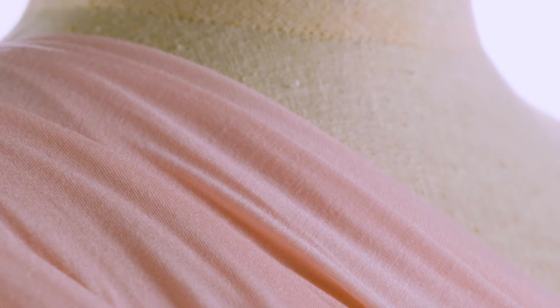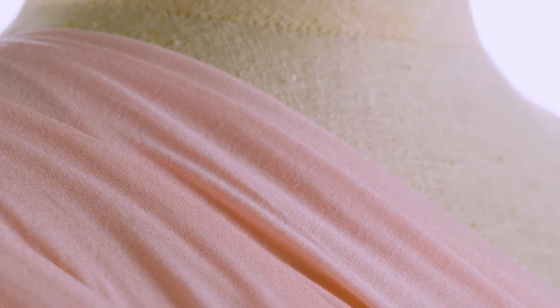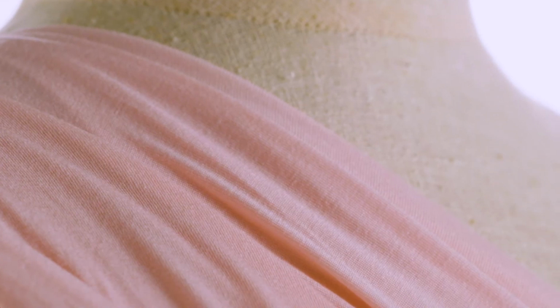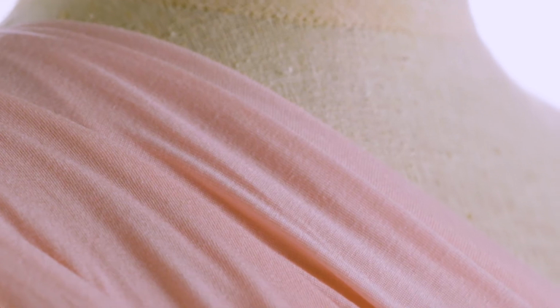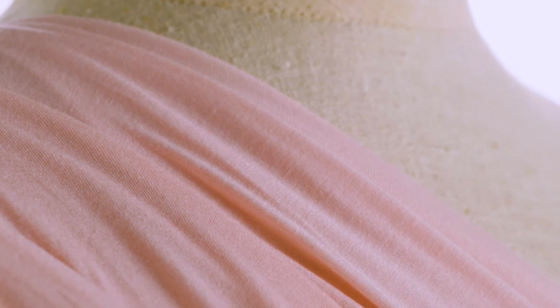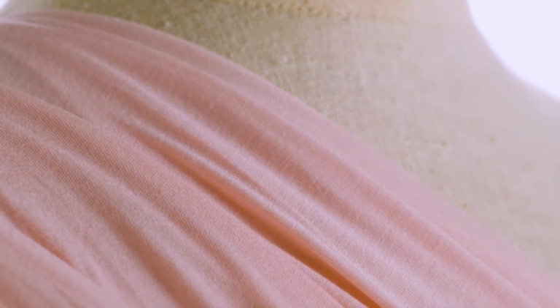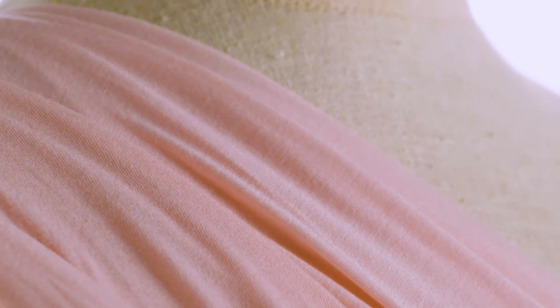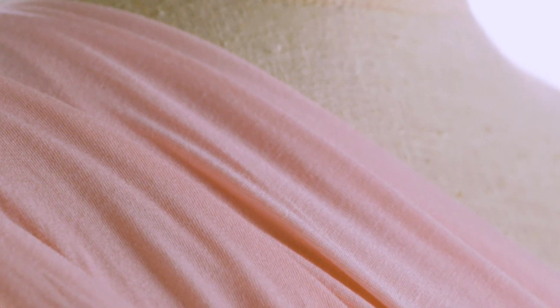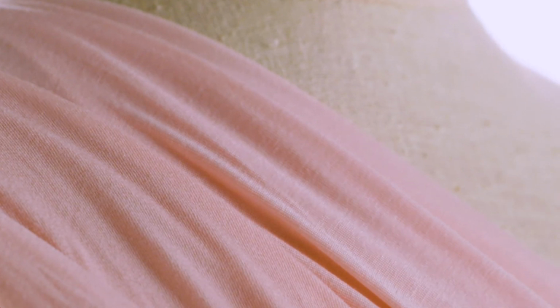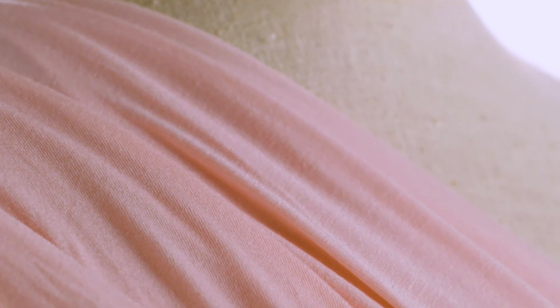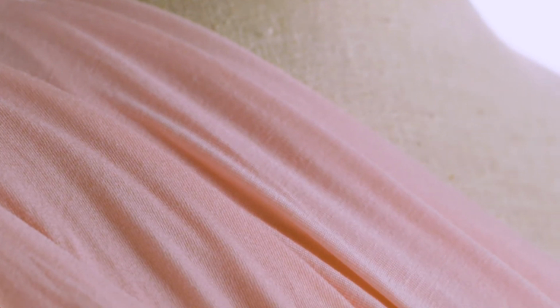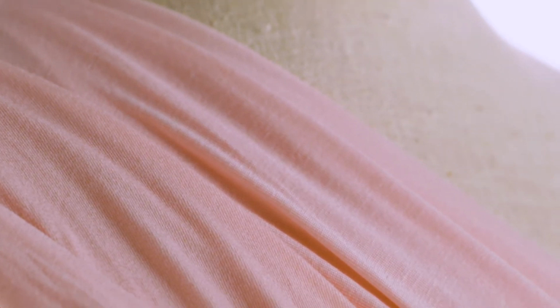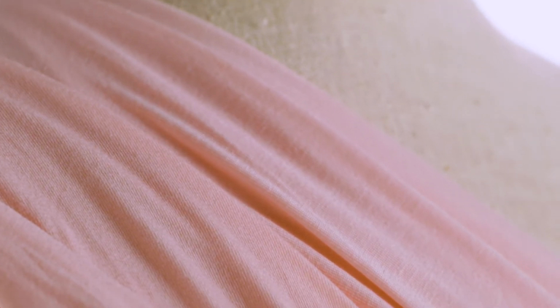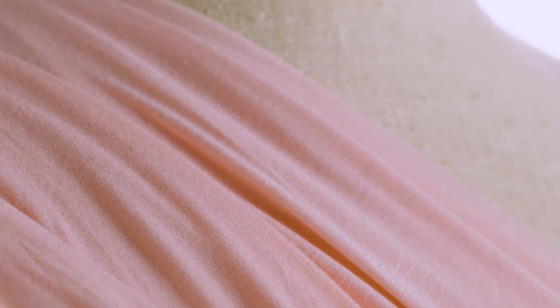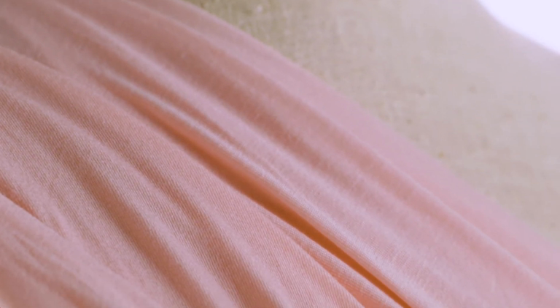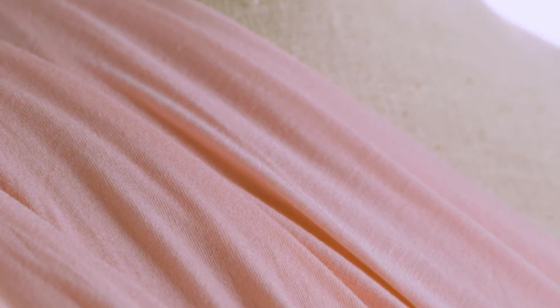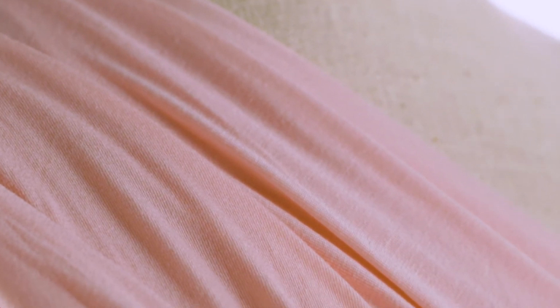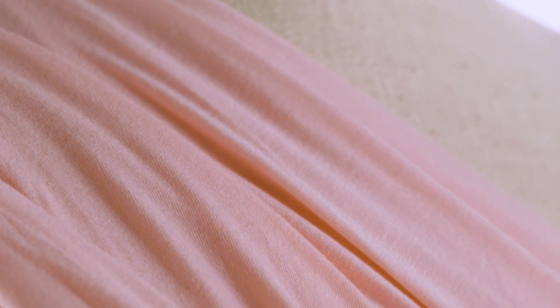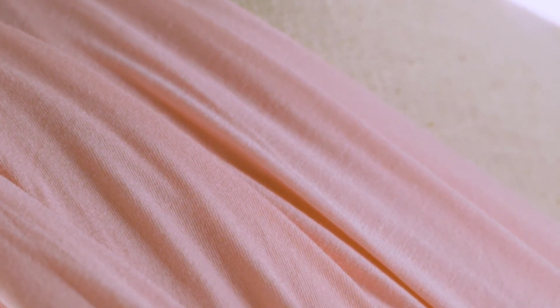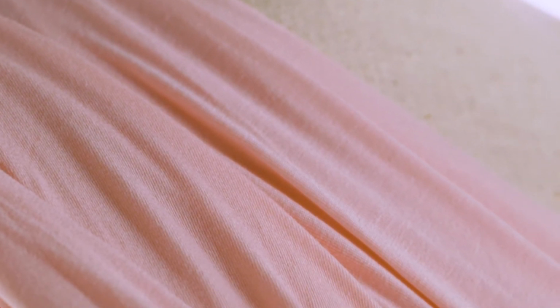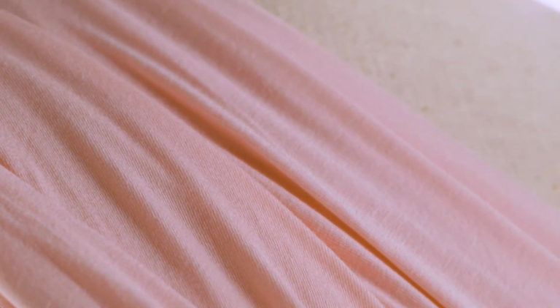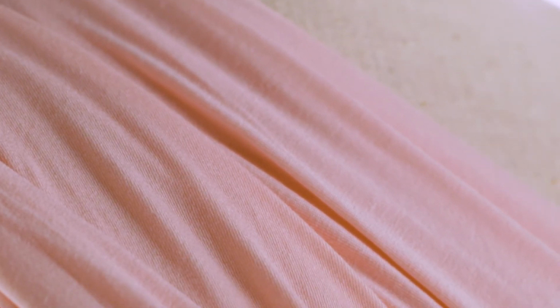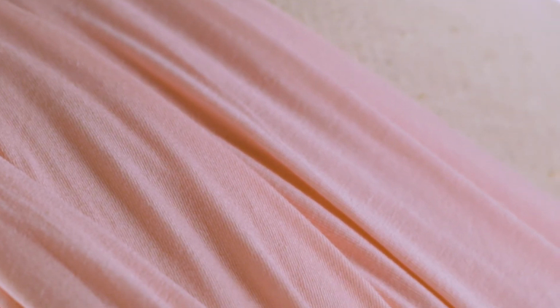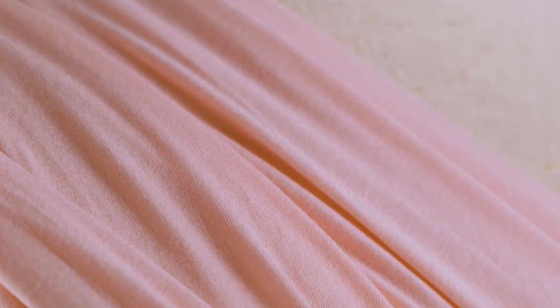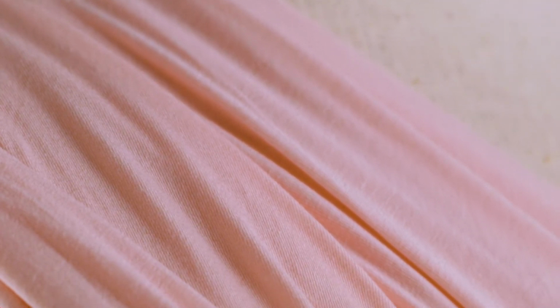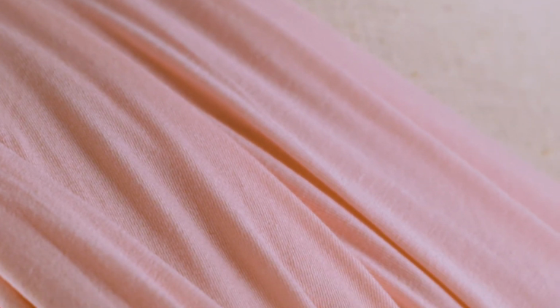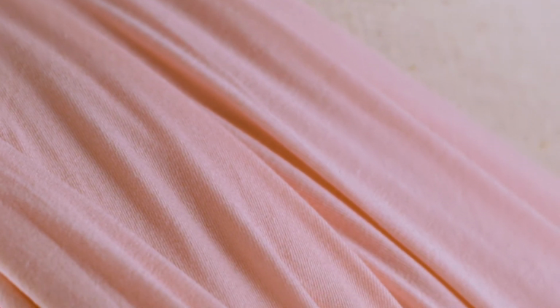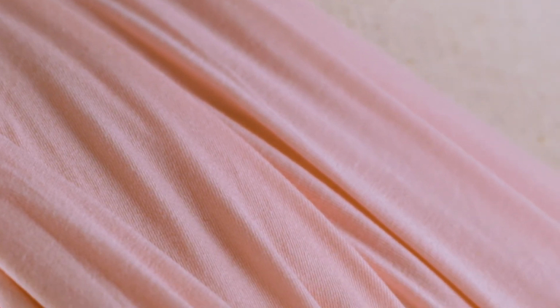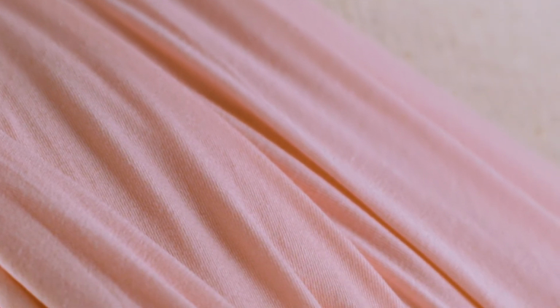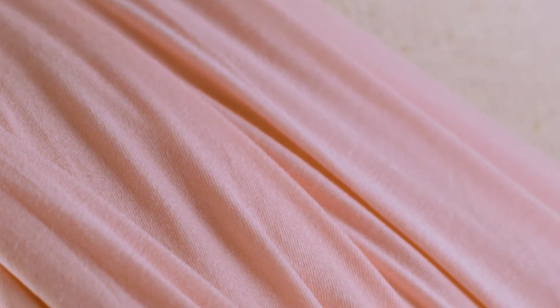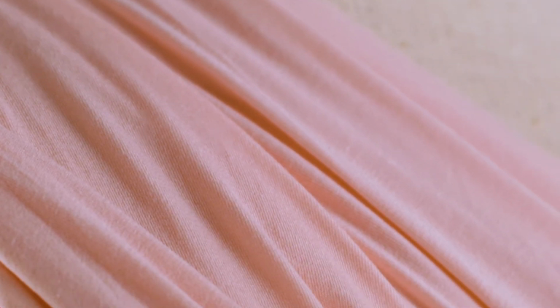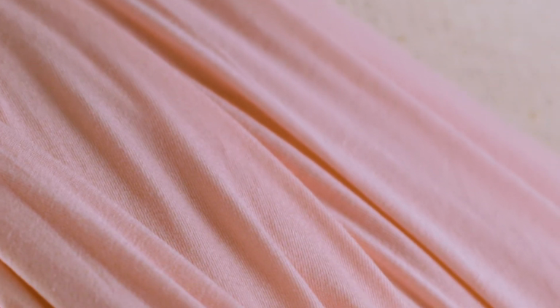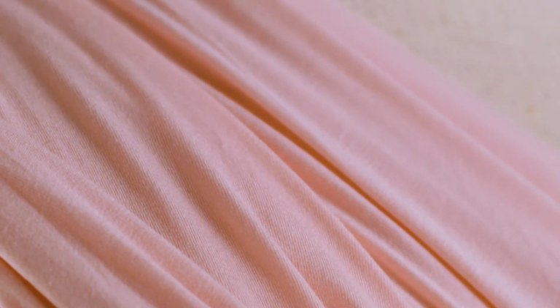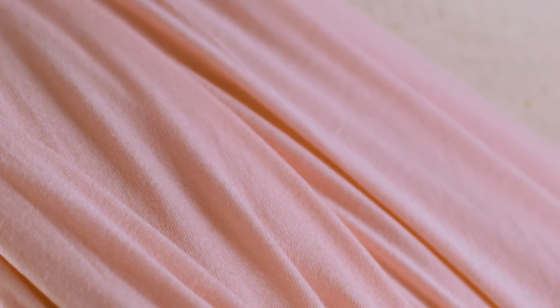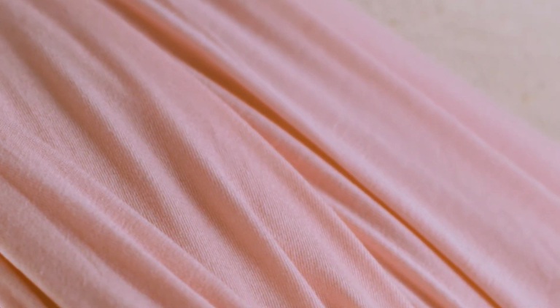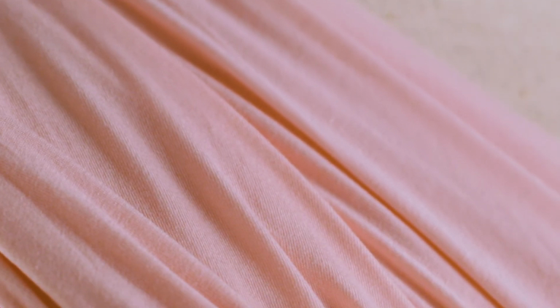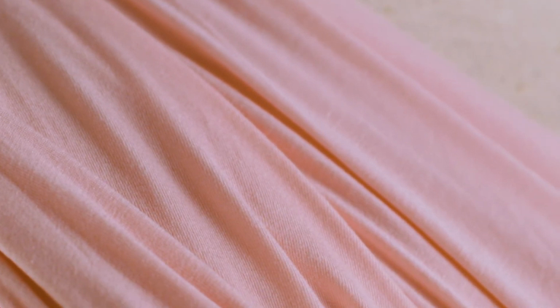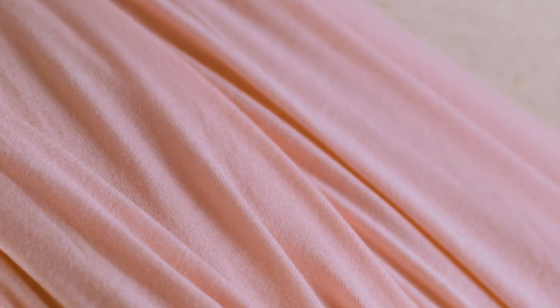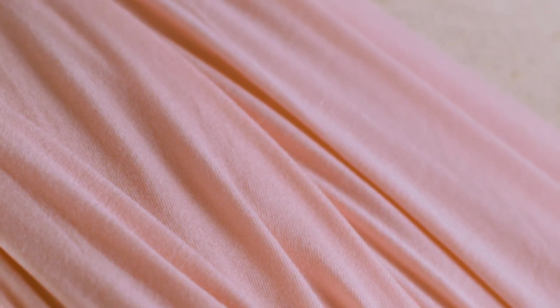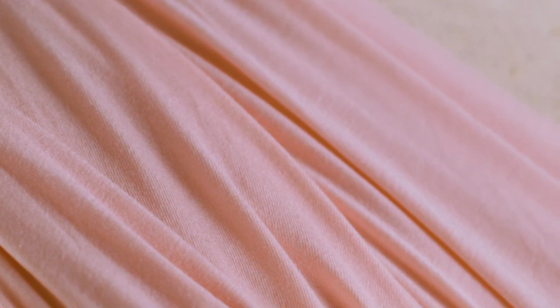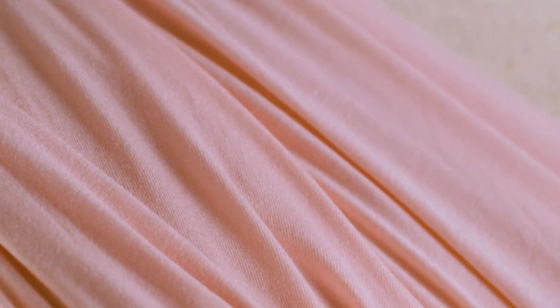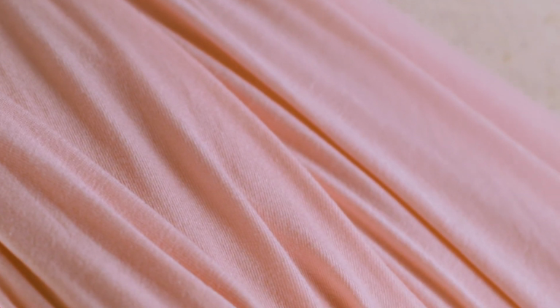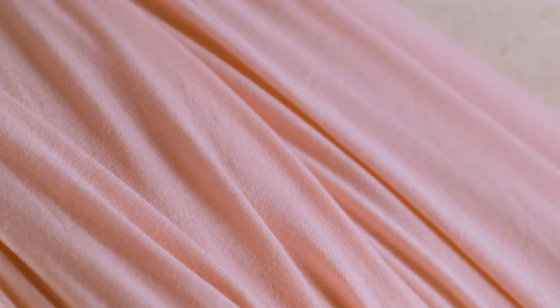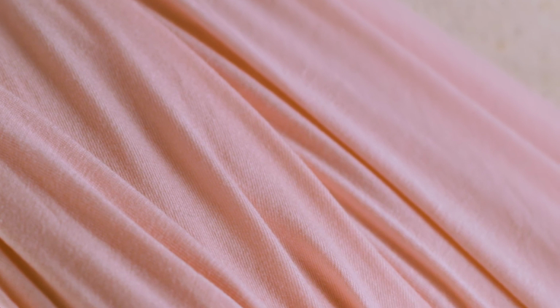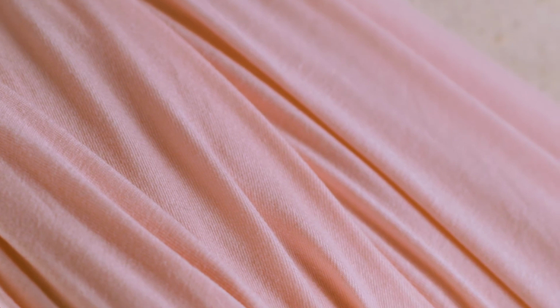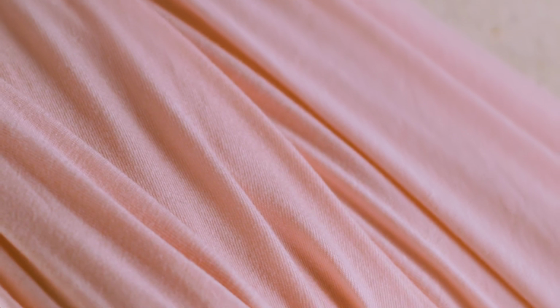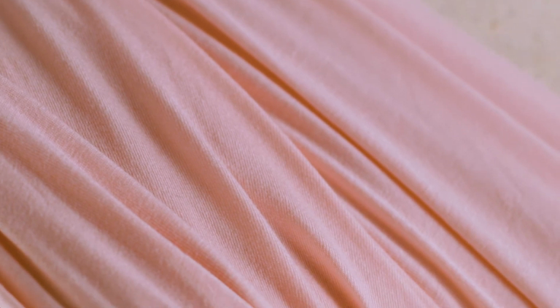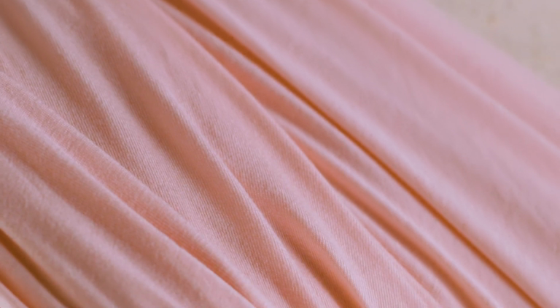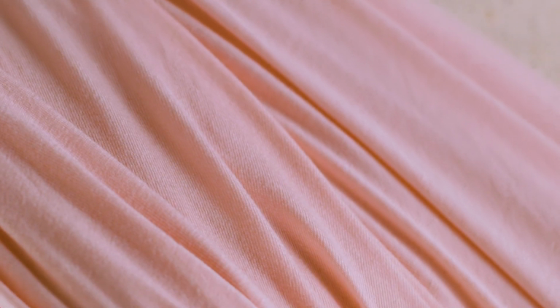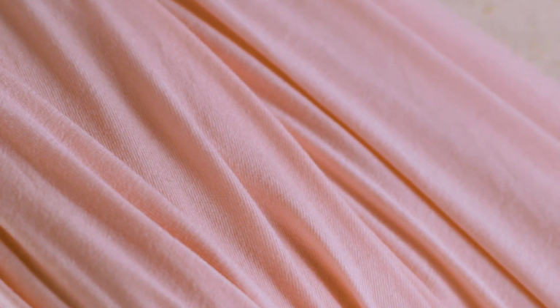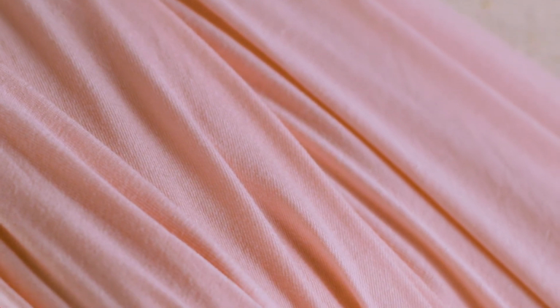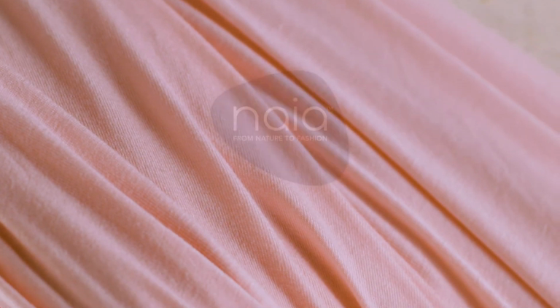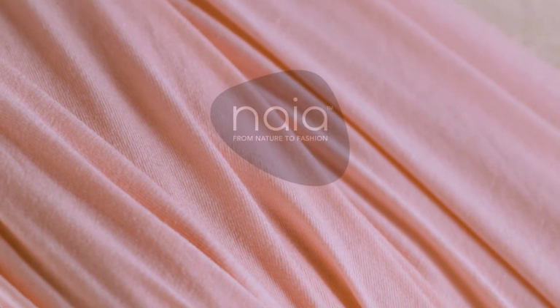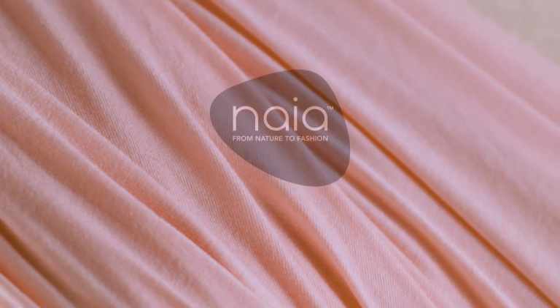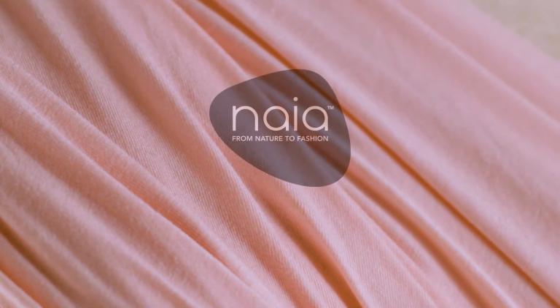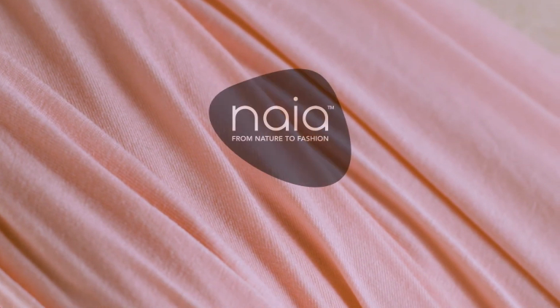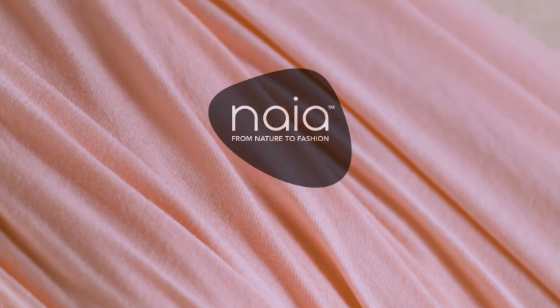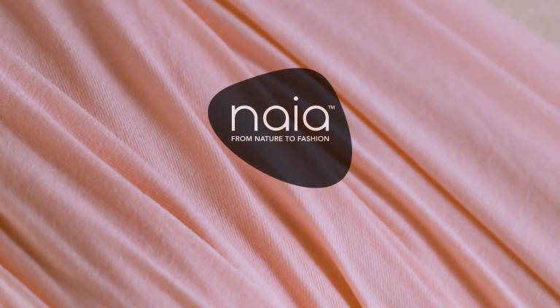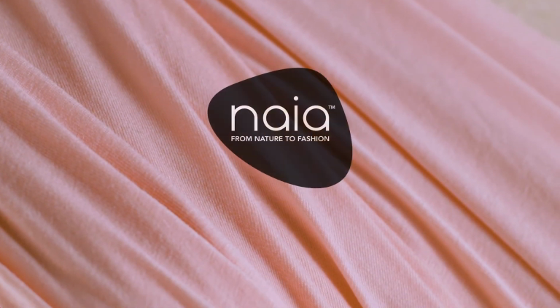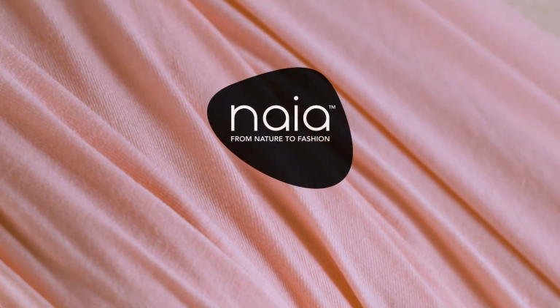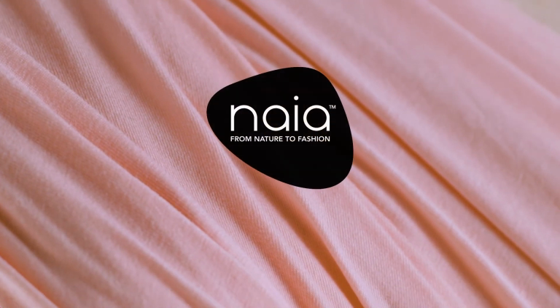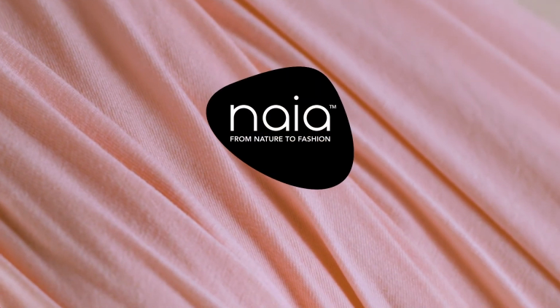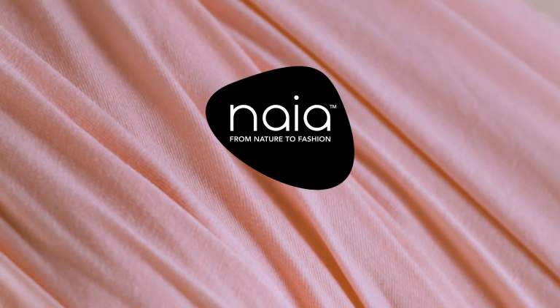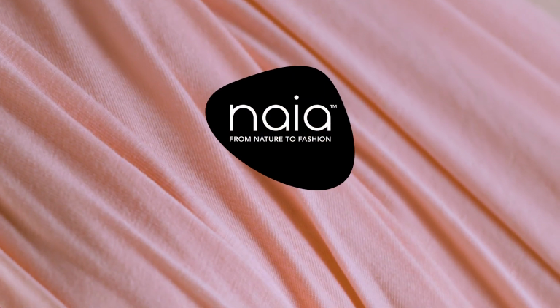We only have this planet. We believe that we have a responsibility for the environment. We are delighted to be working with Eastman and Naya.